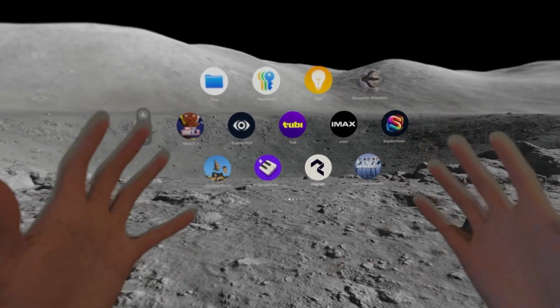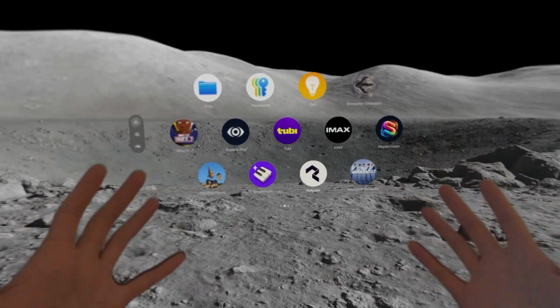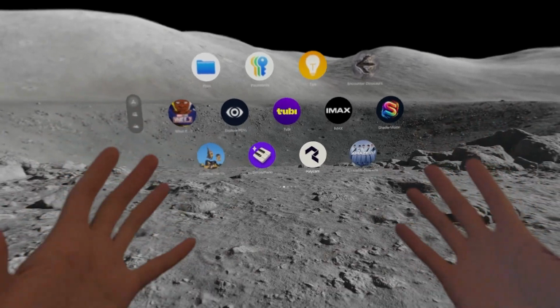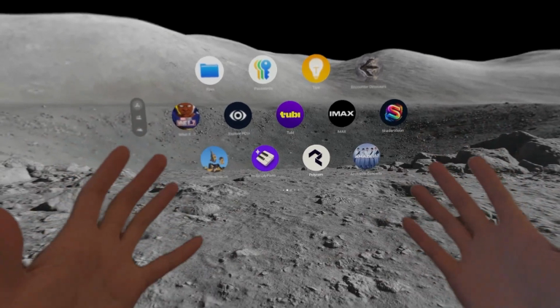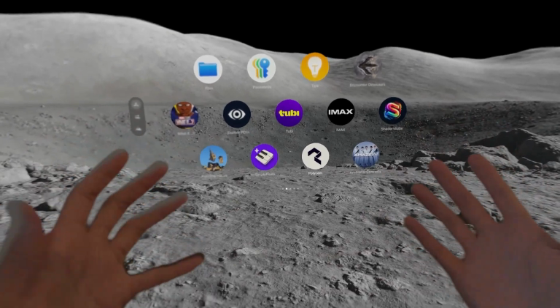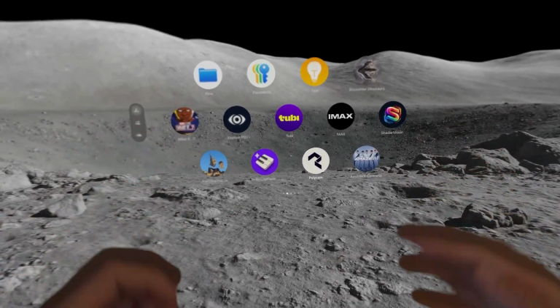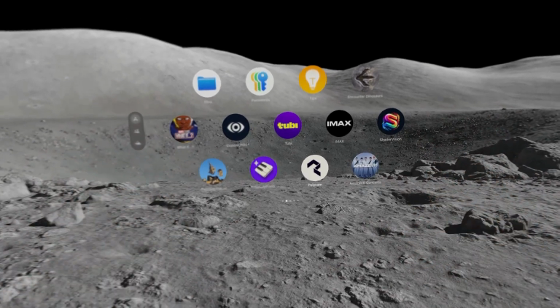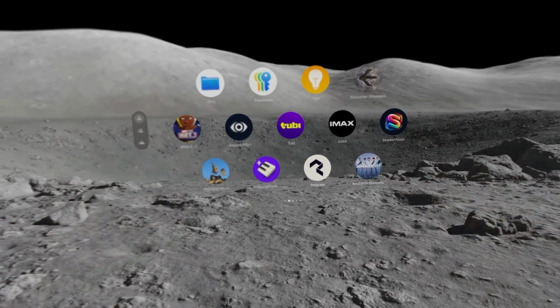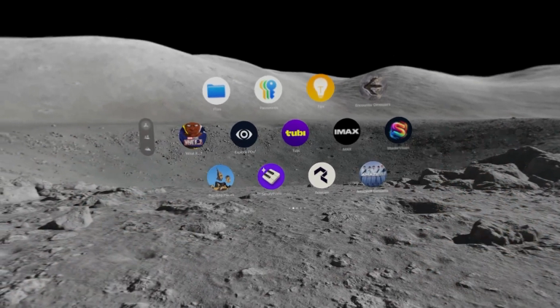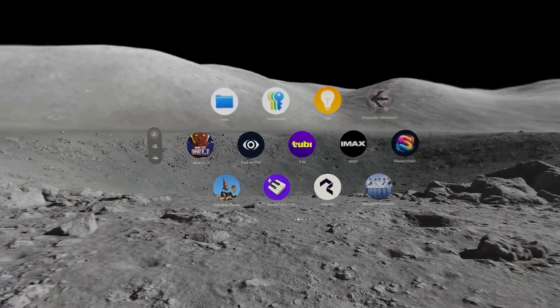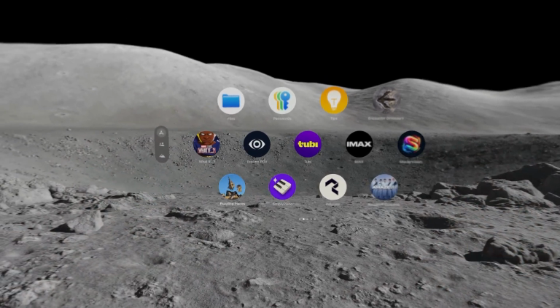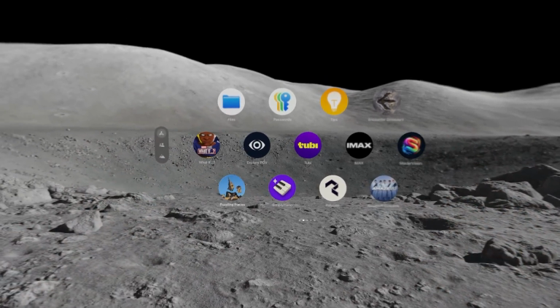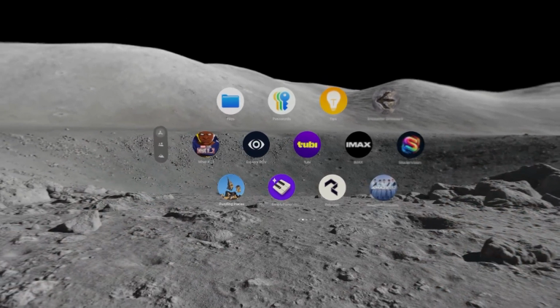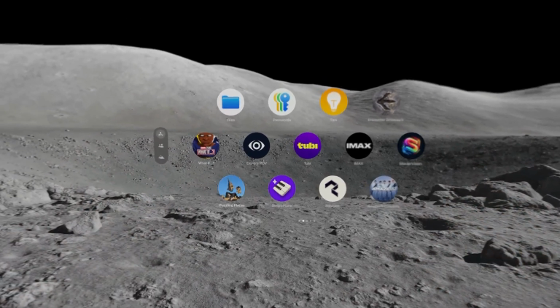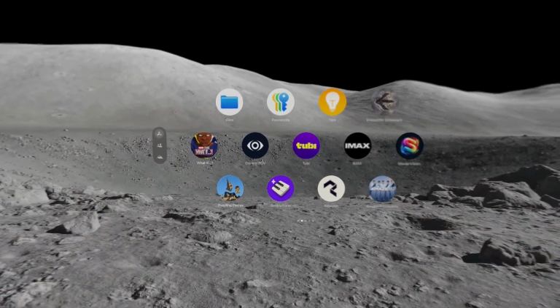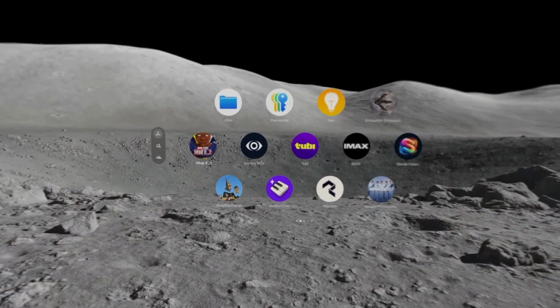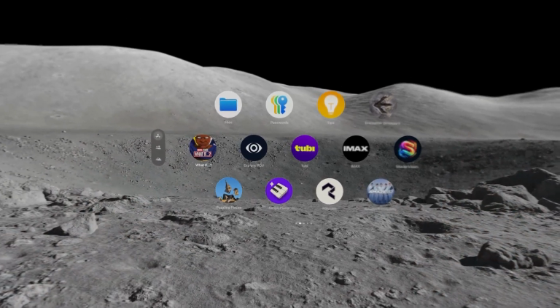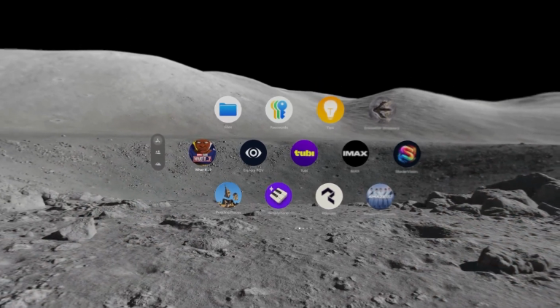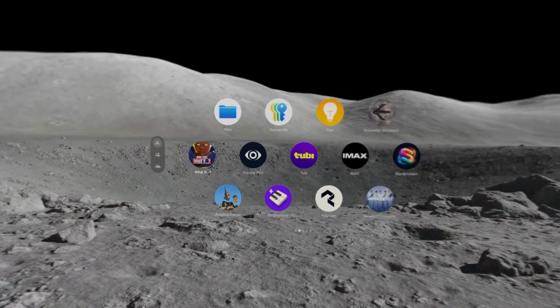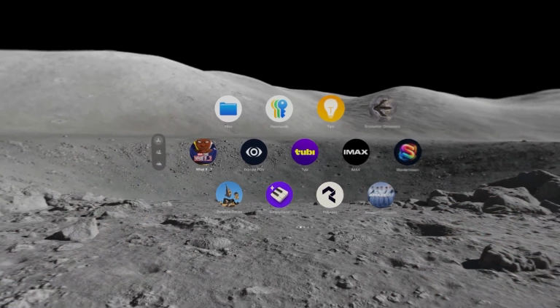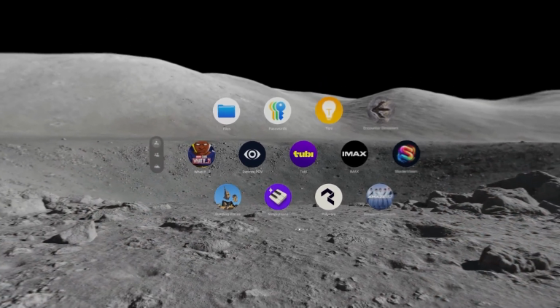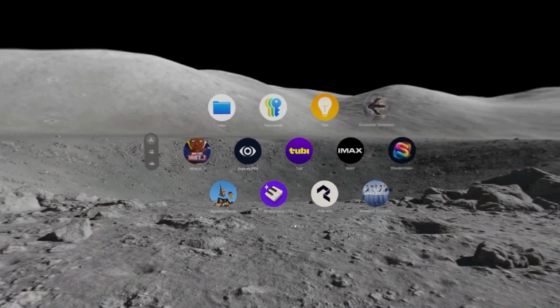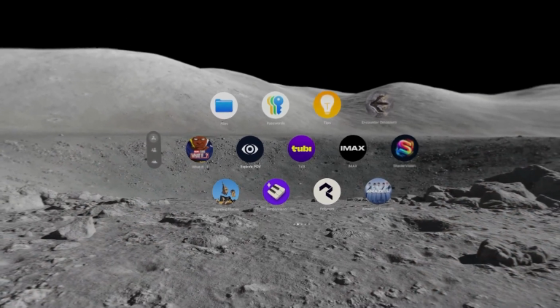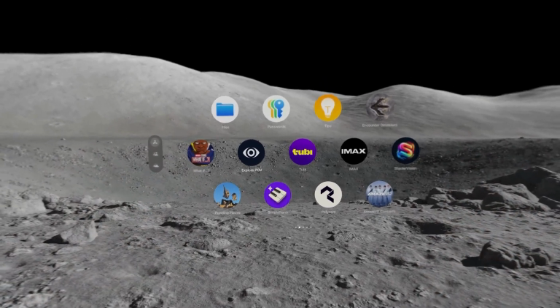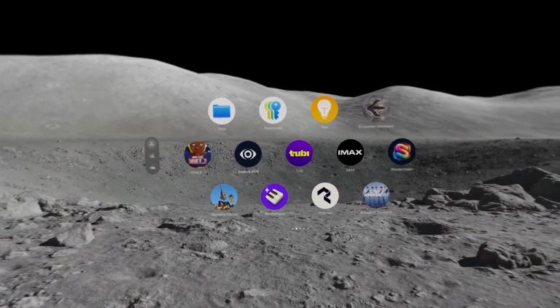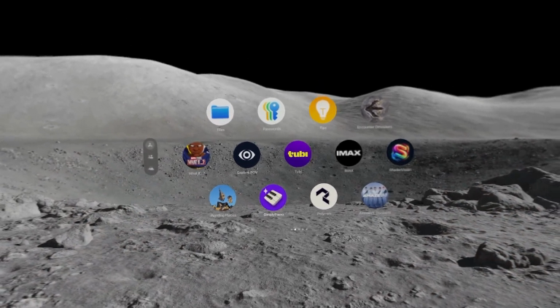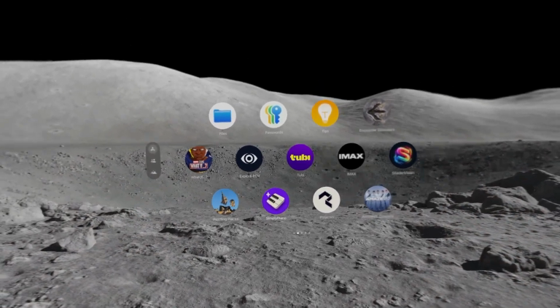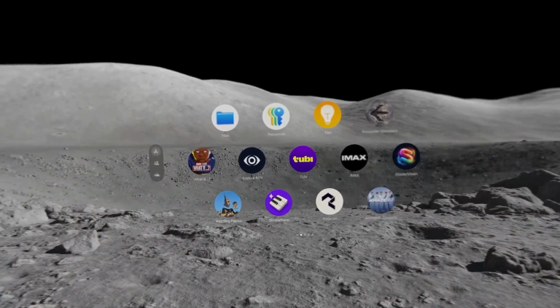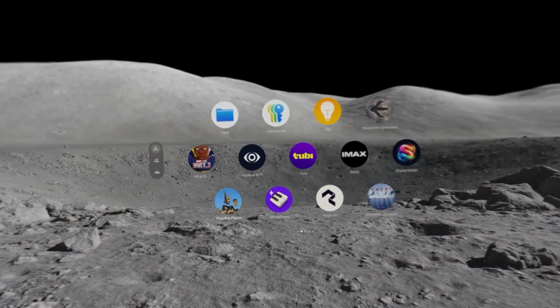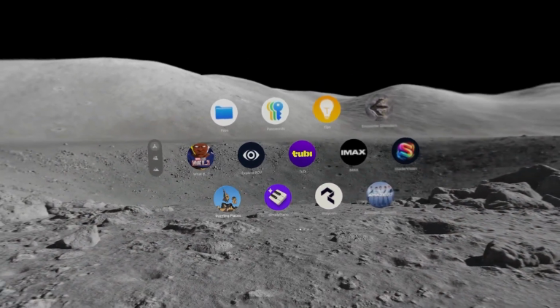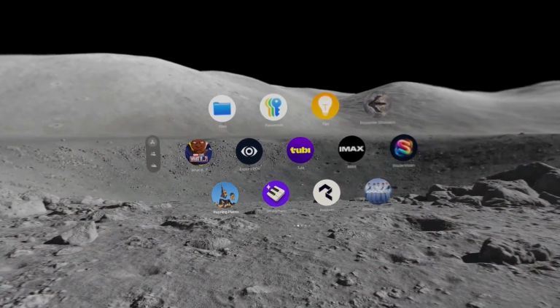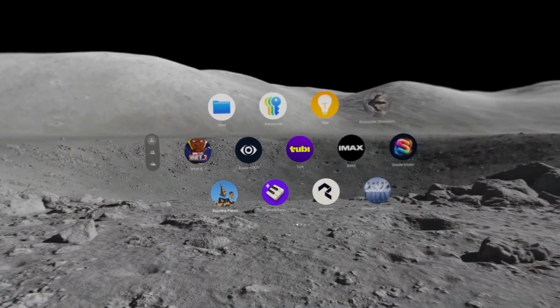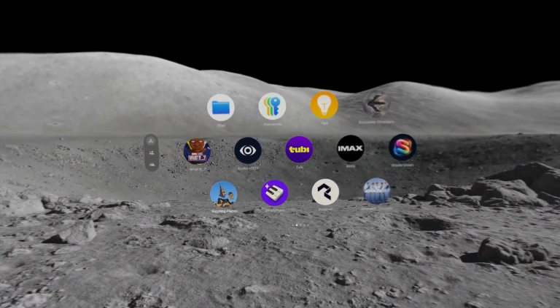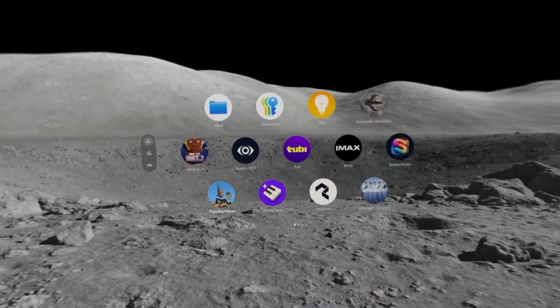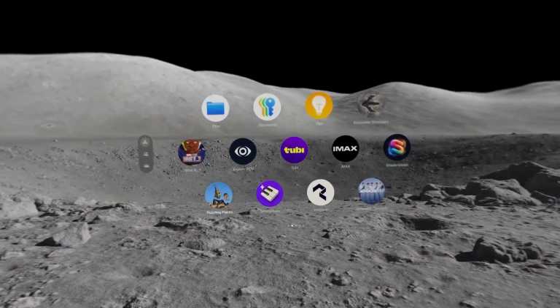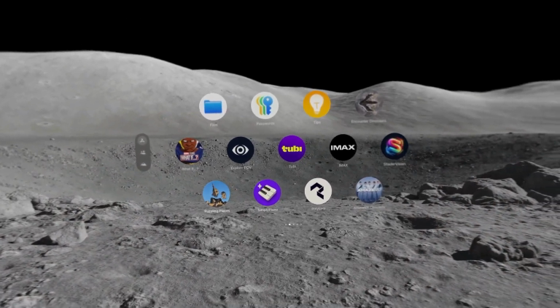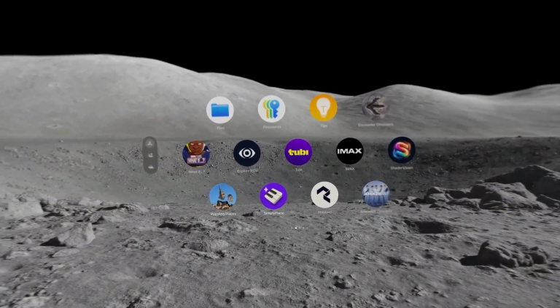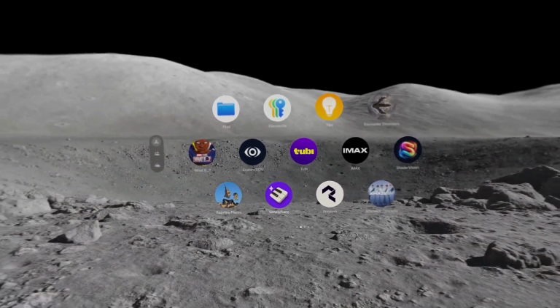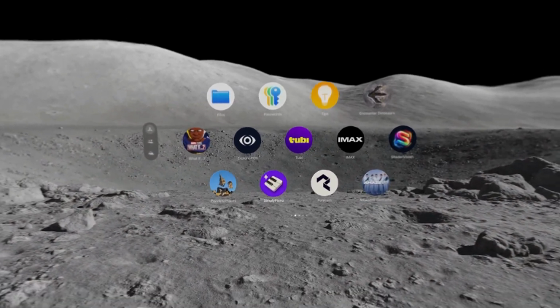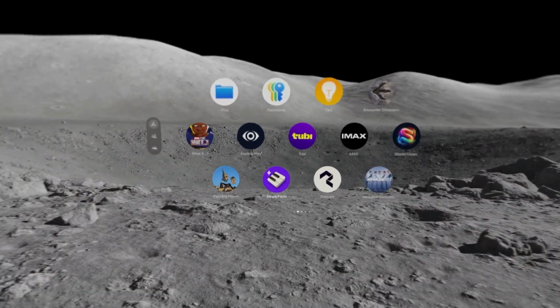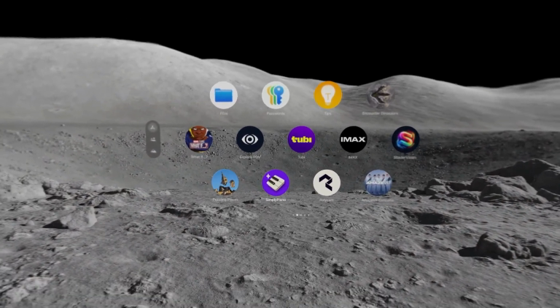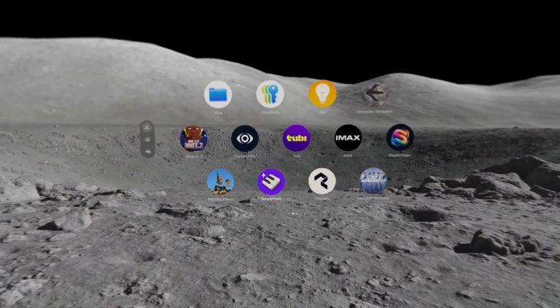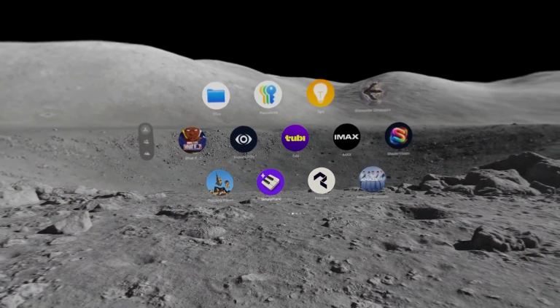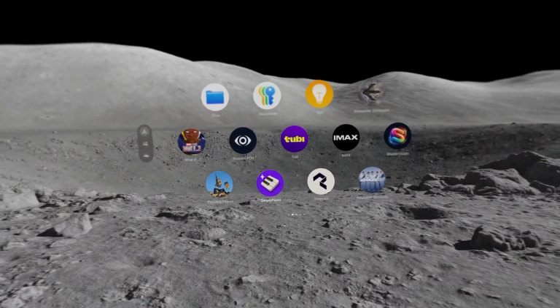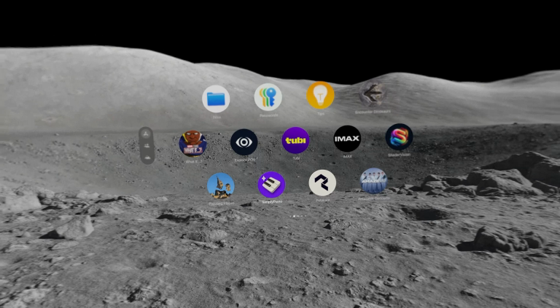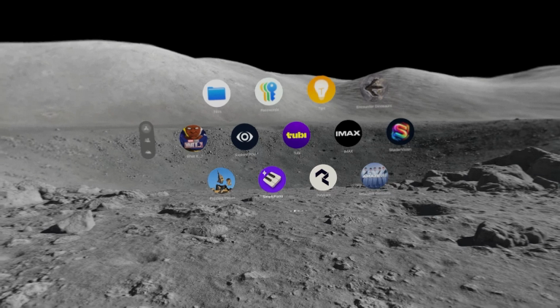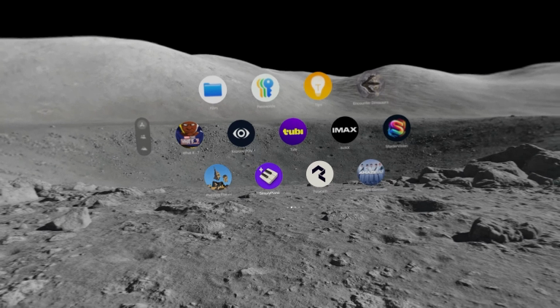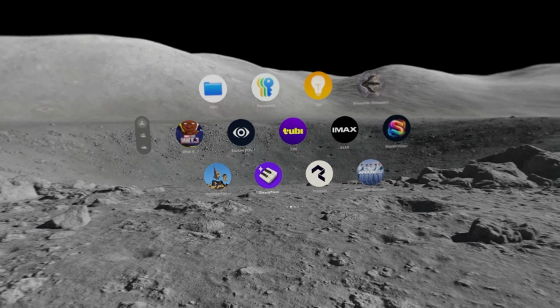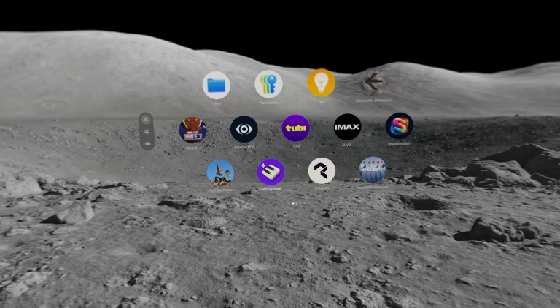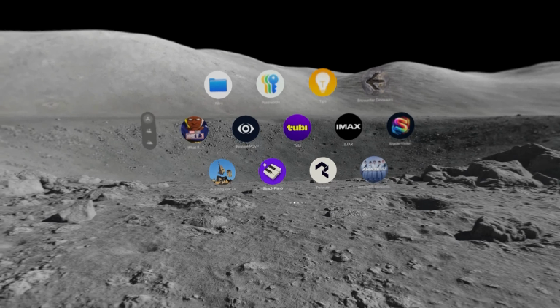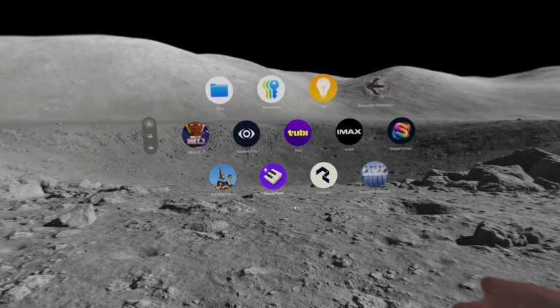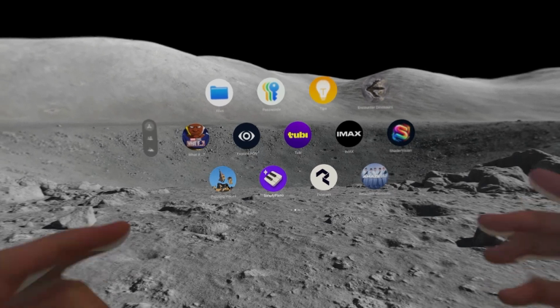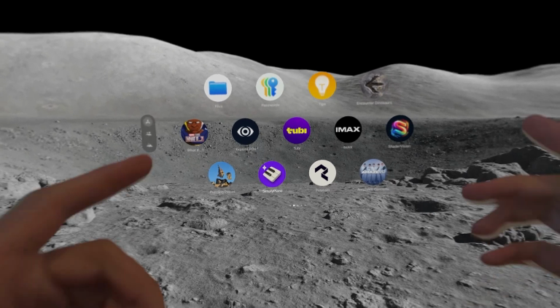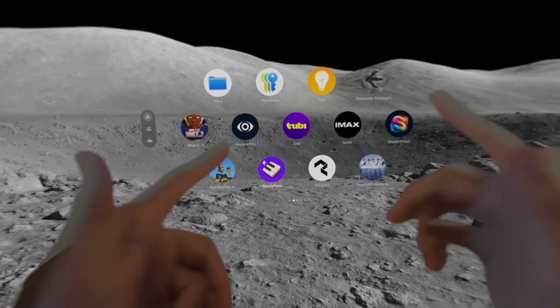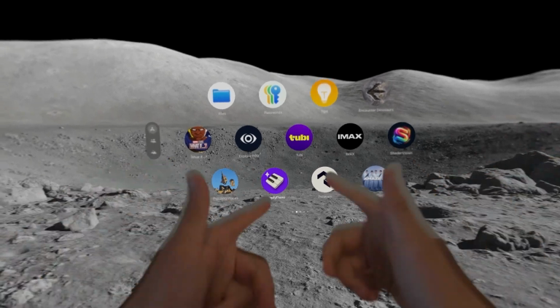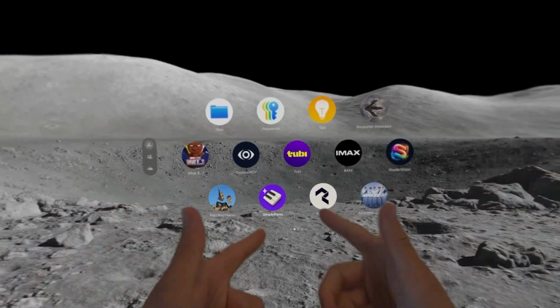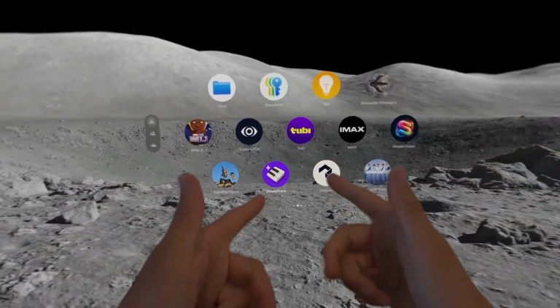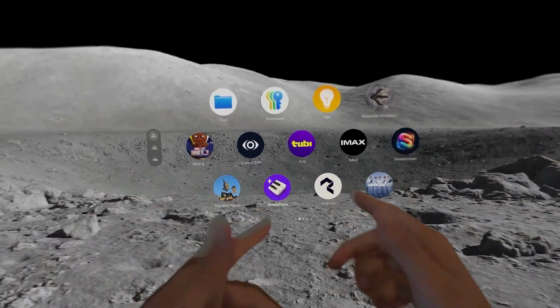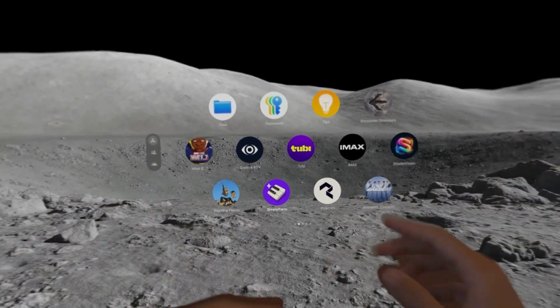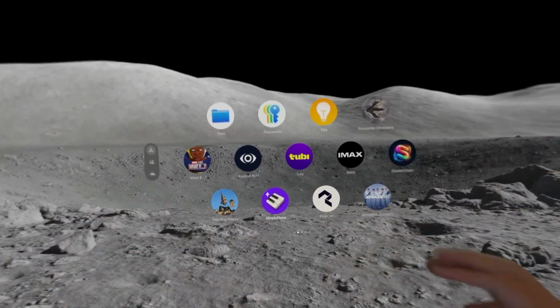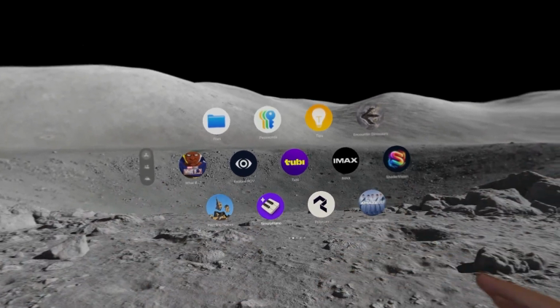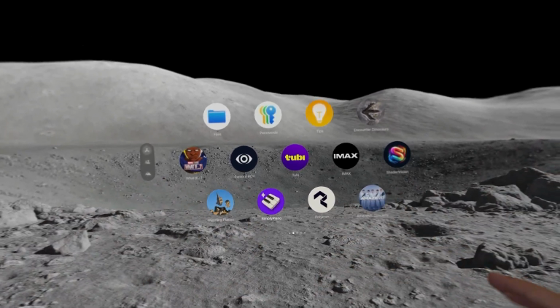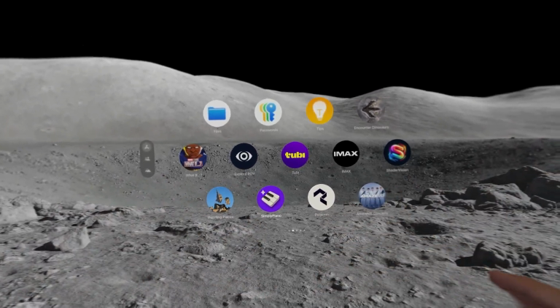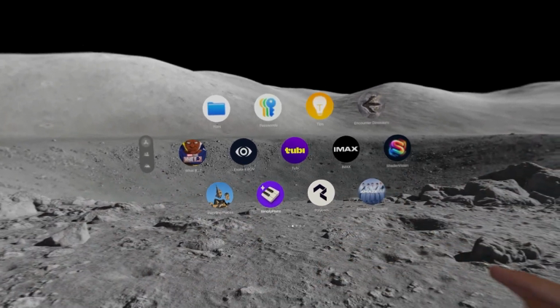Hey everyone, Metaverse Philosopher here again. Today we're going to be doing an Apple Vision Pro app review for Simply Piano.